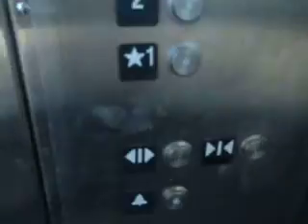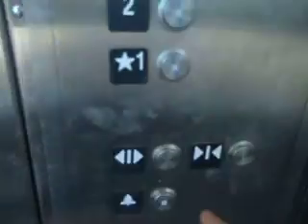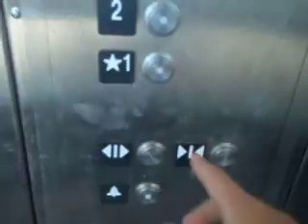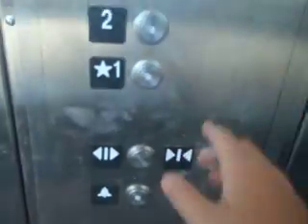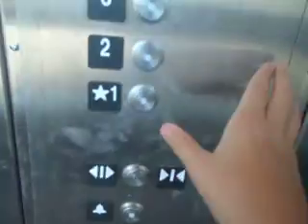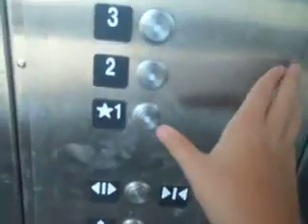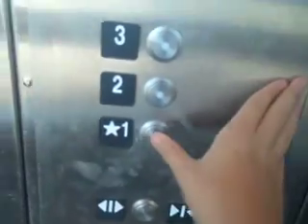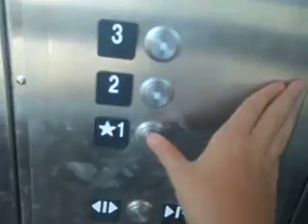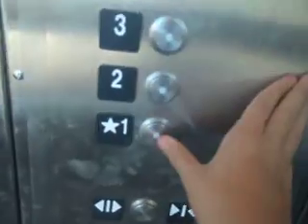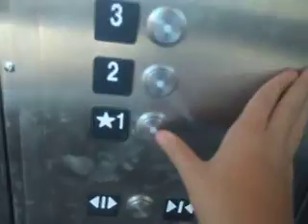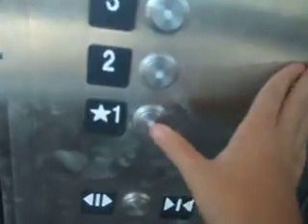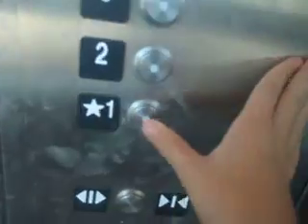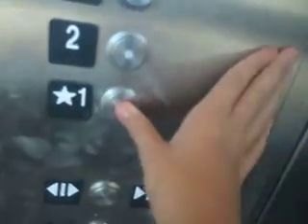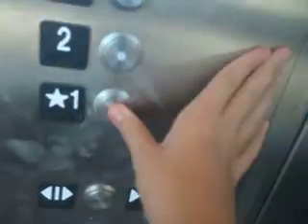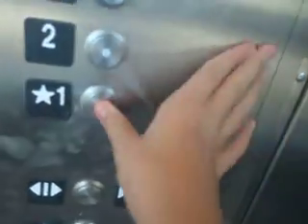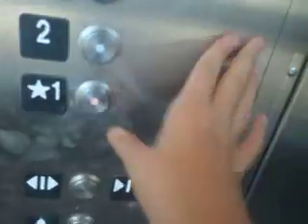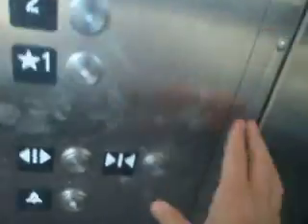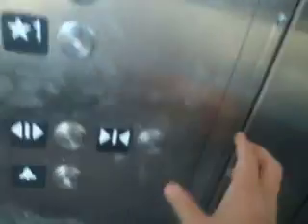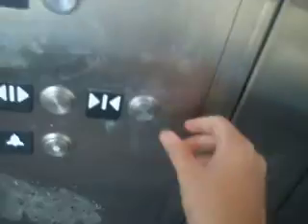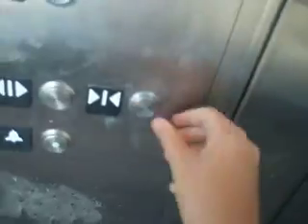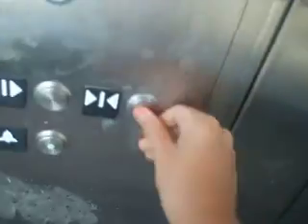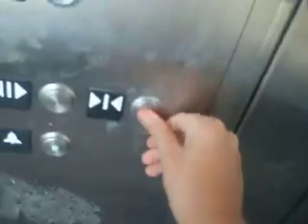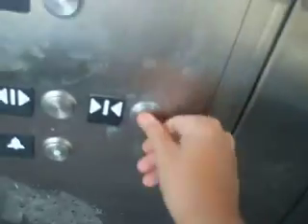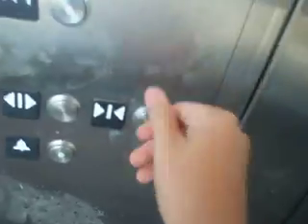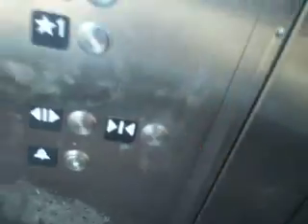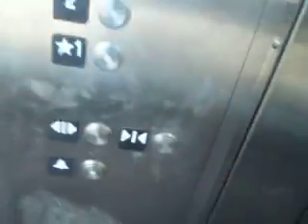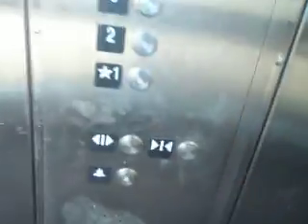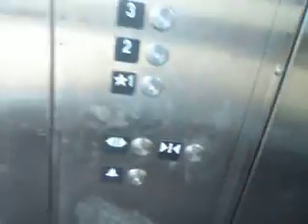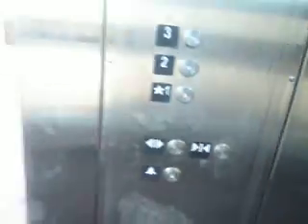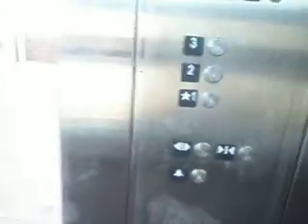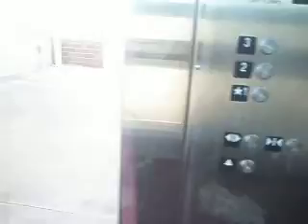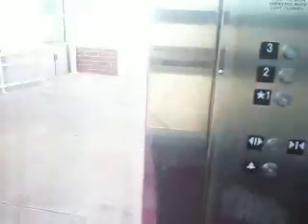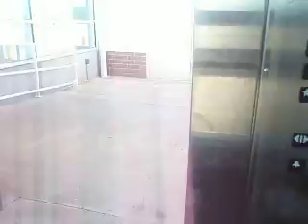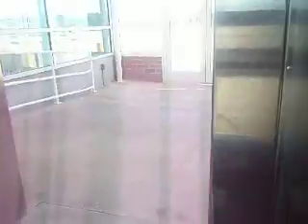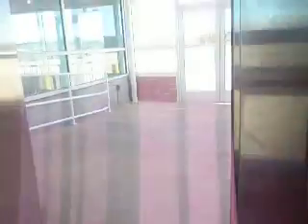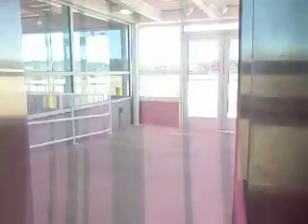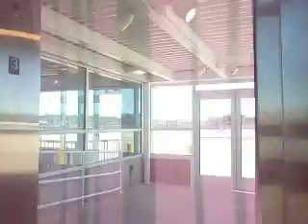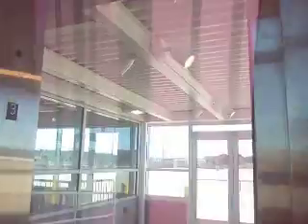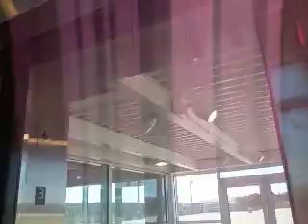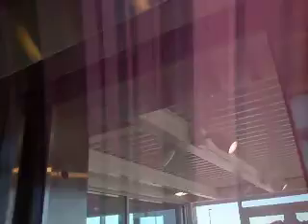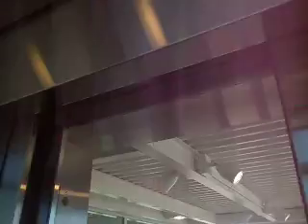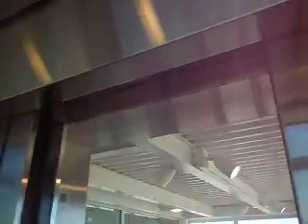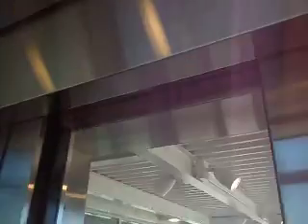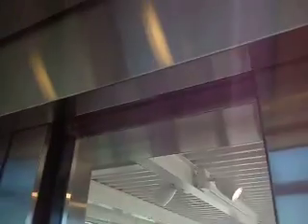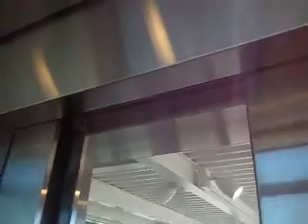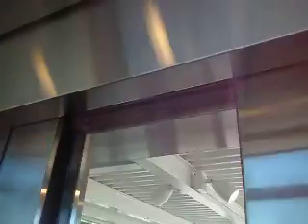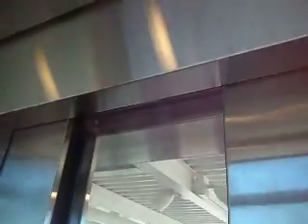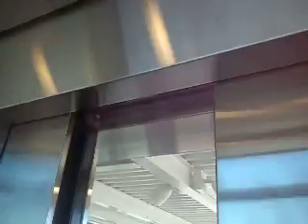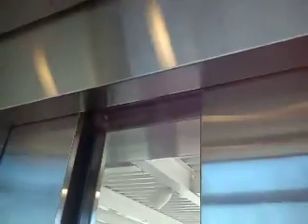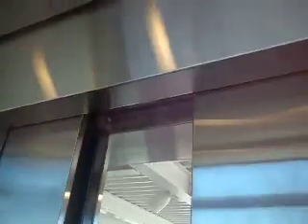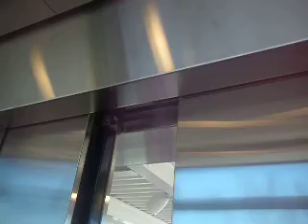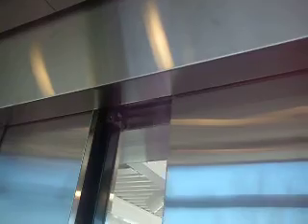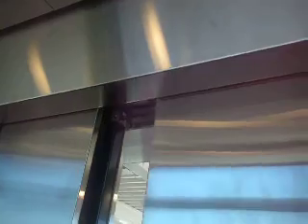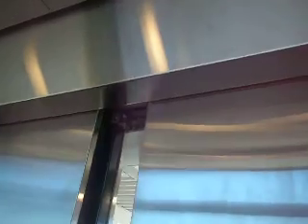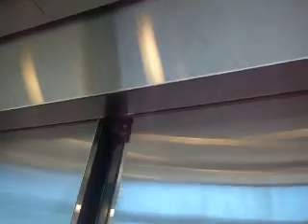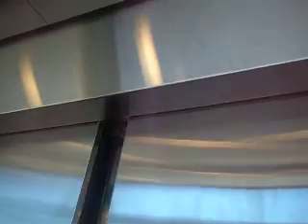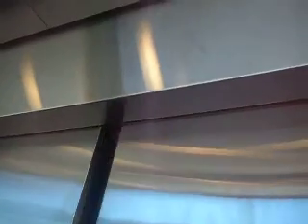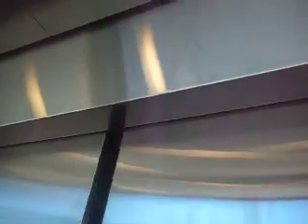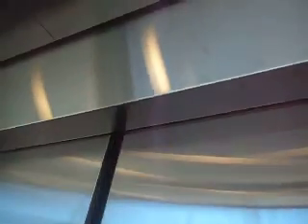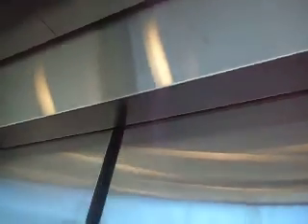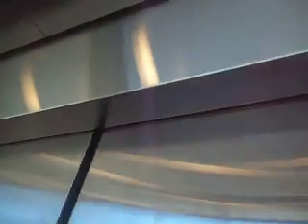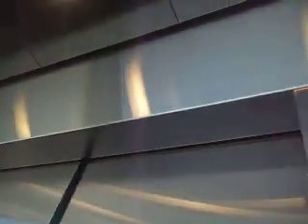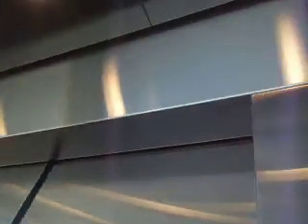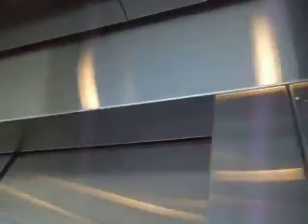Go back down to one. As you know, the door close button does not work on Schindler Elevators.